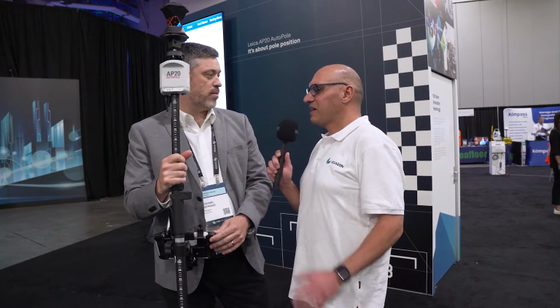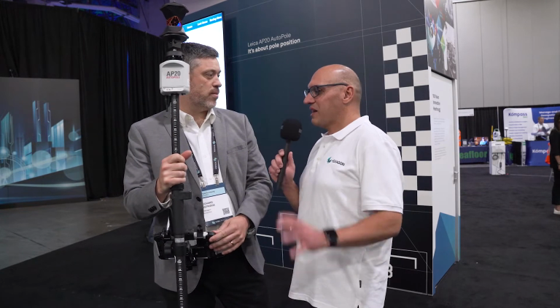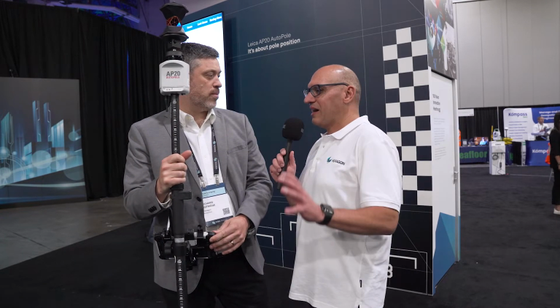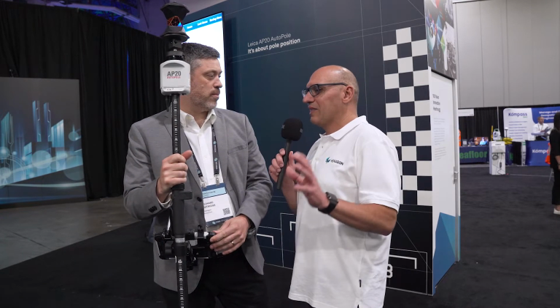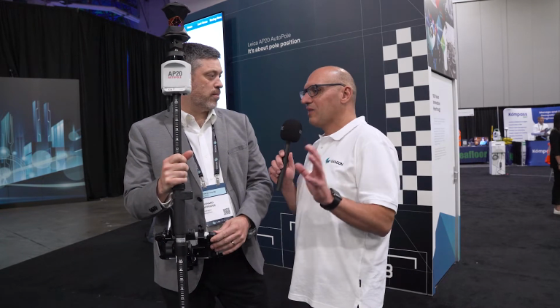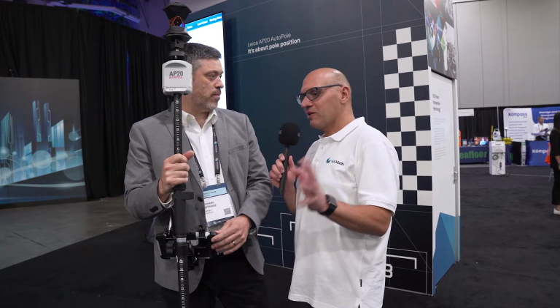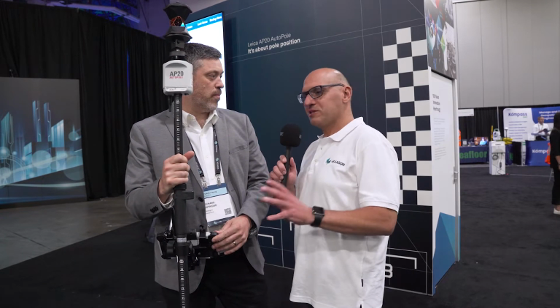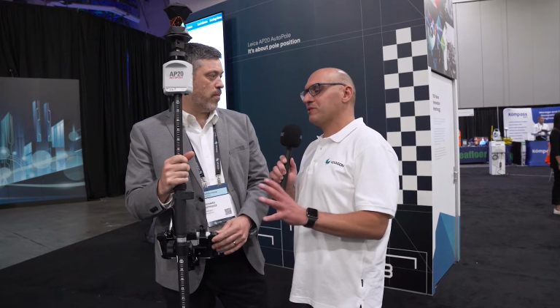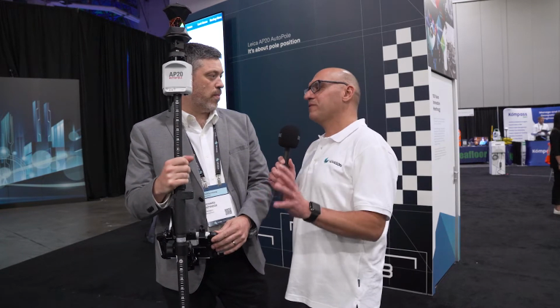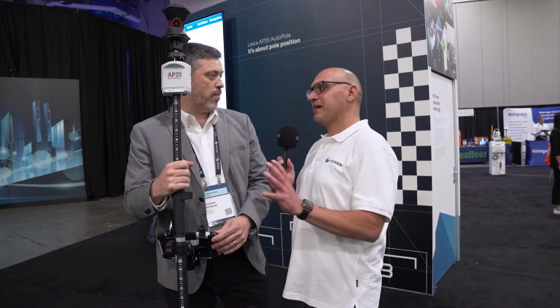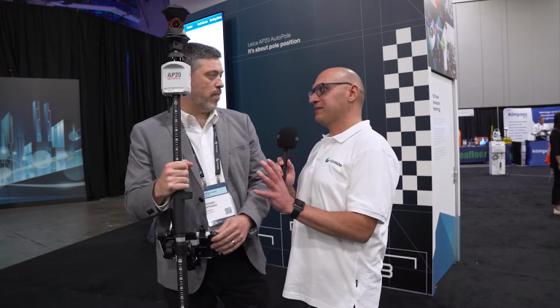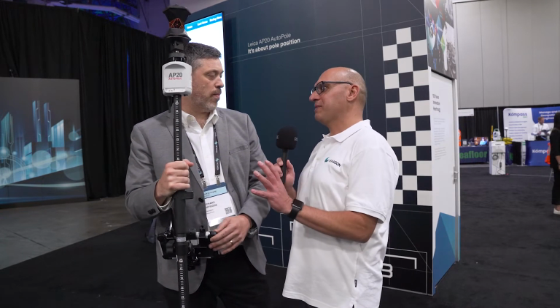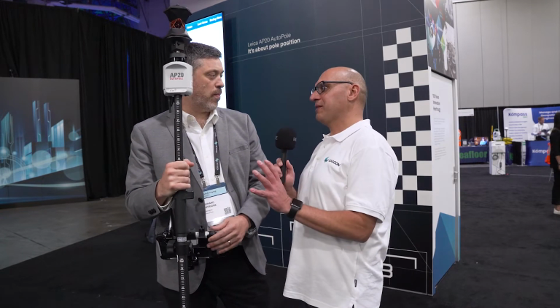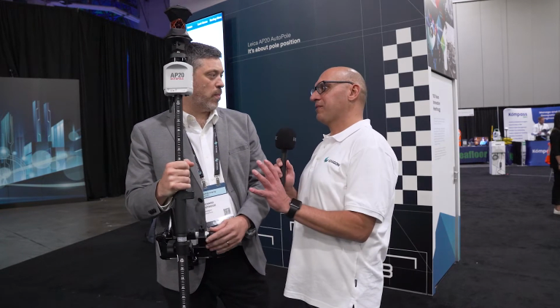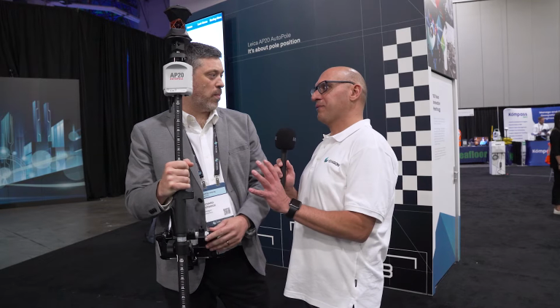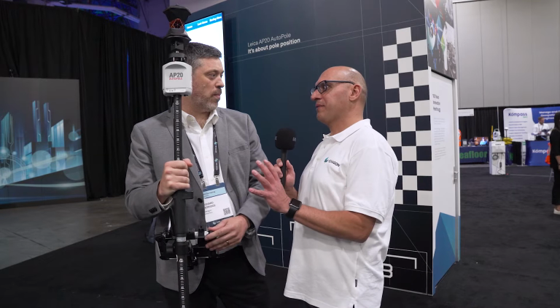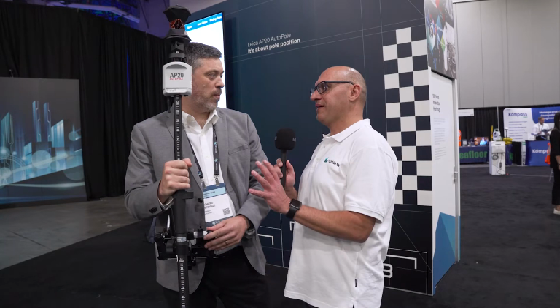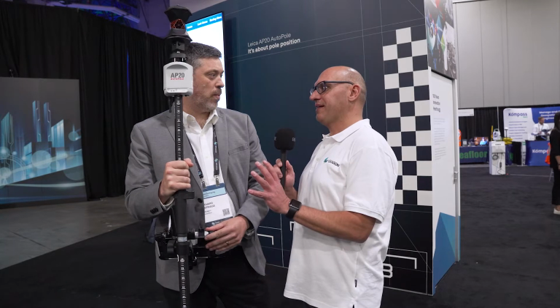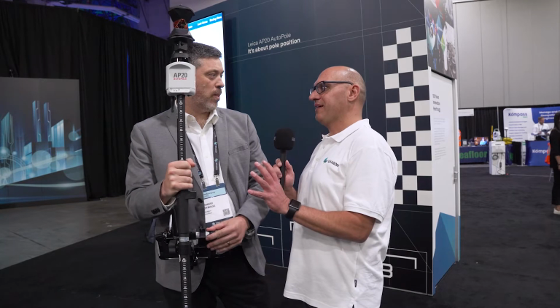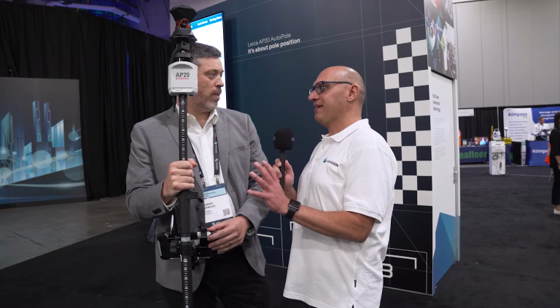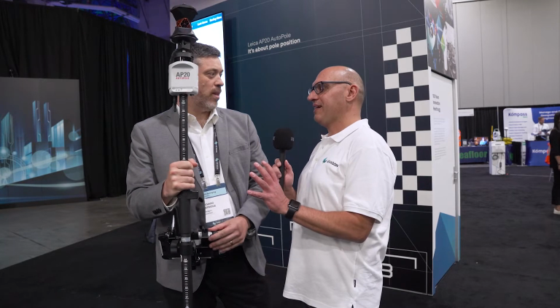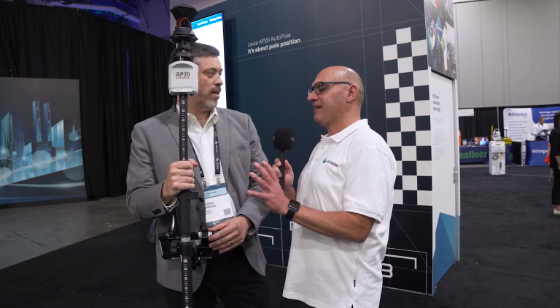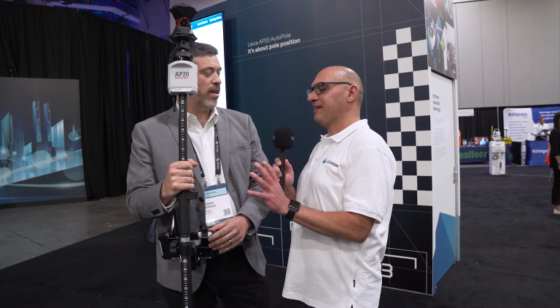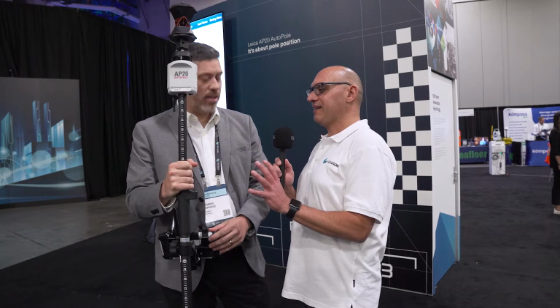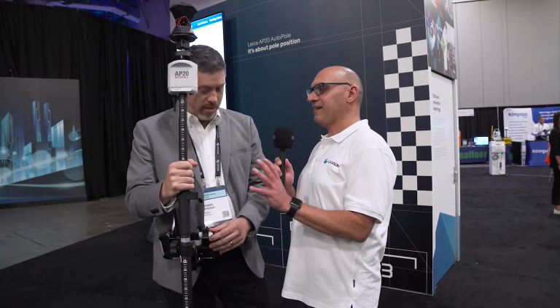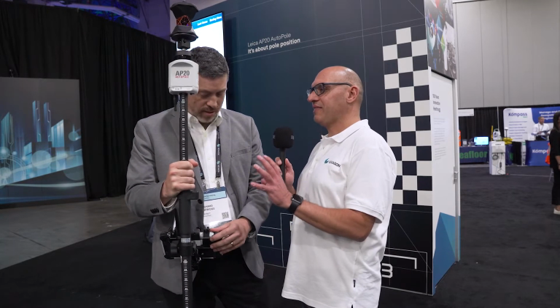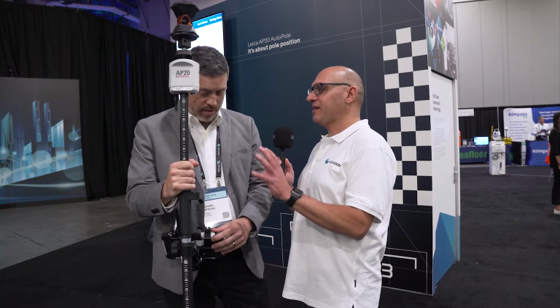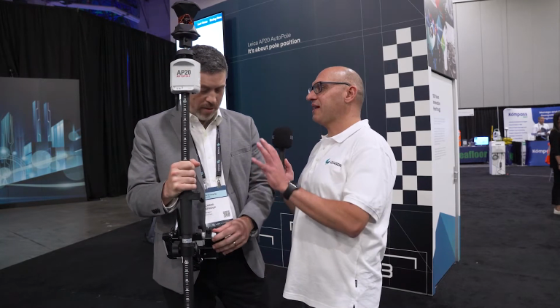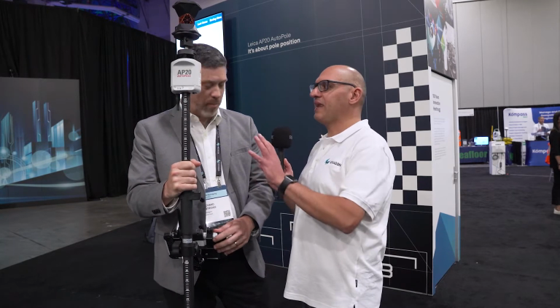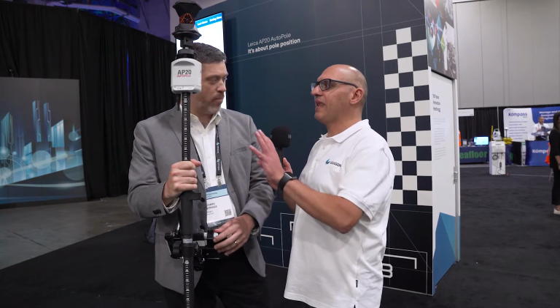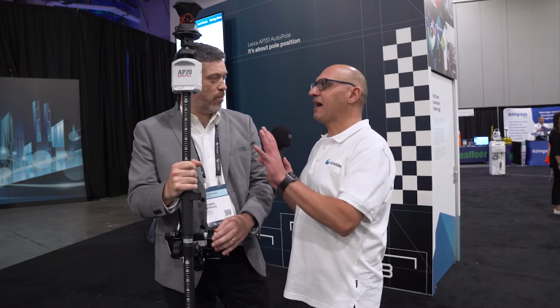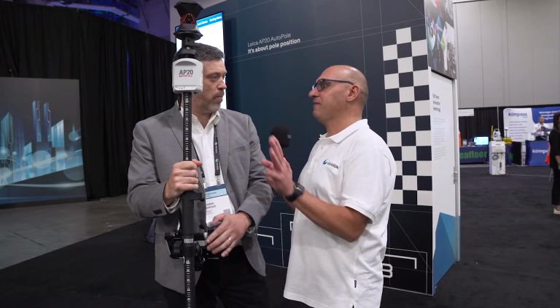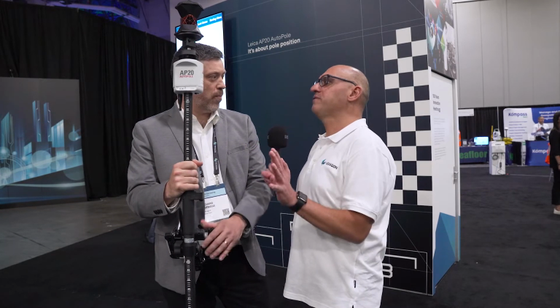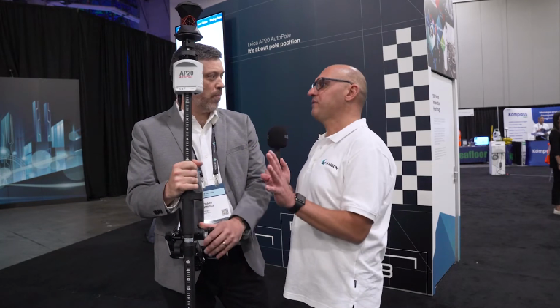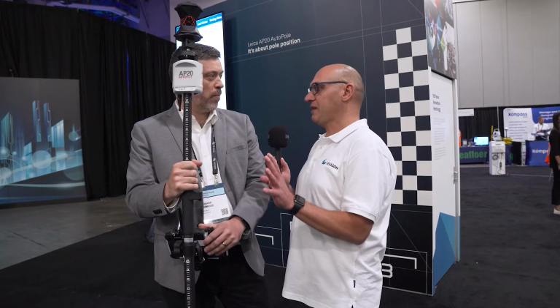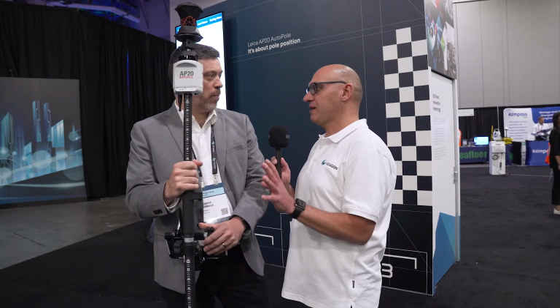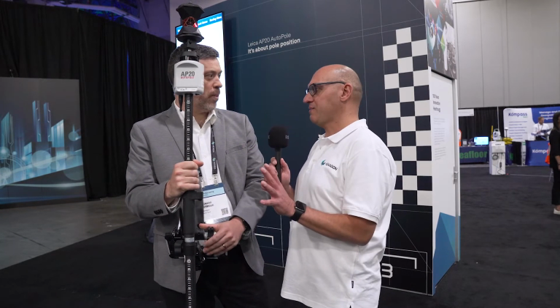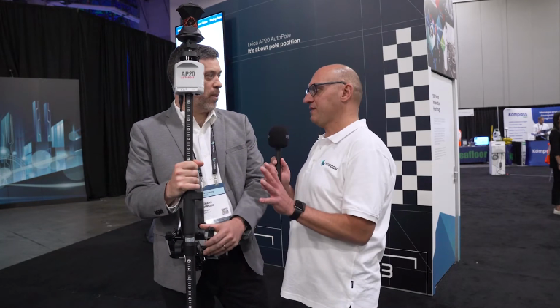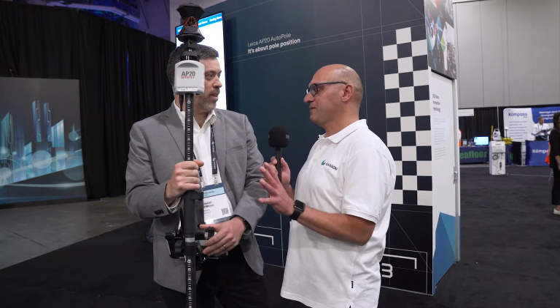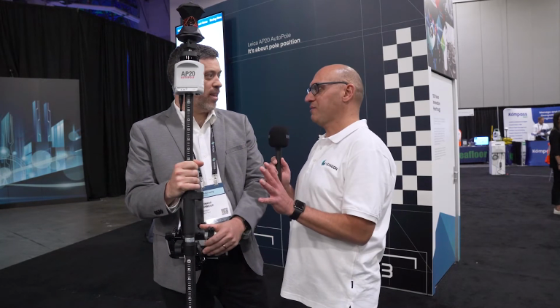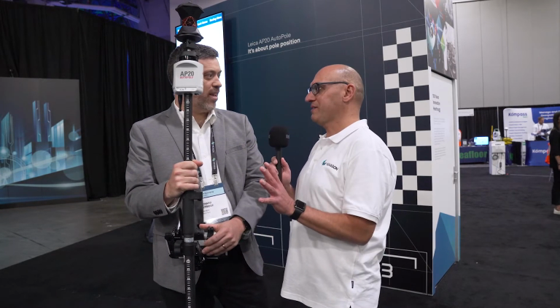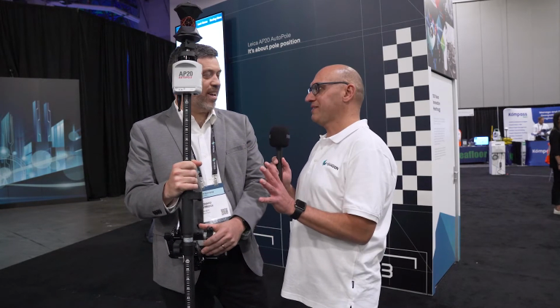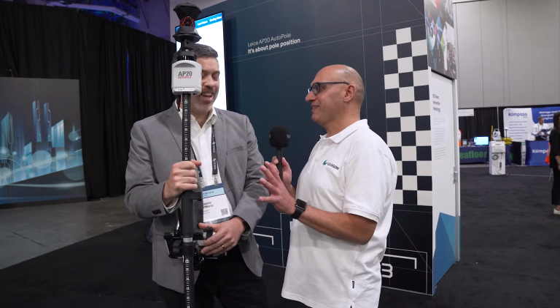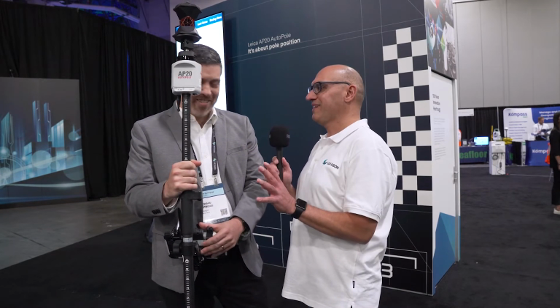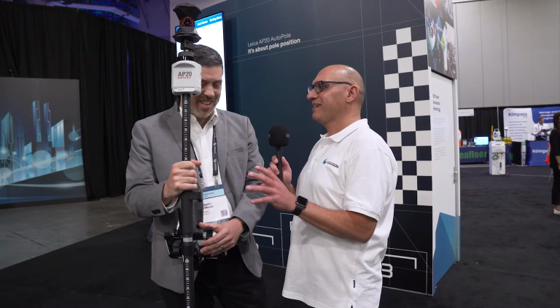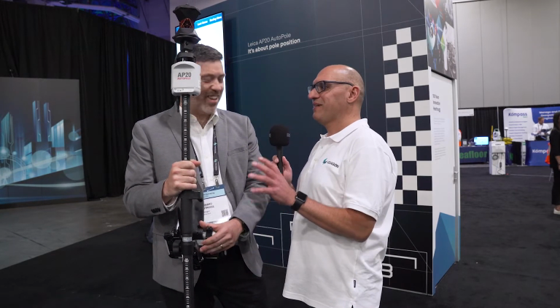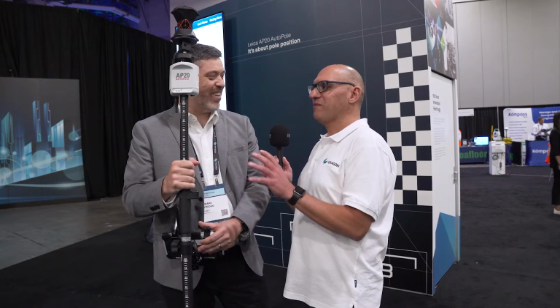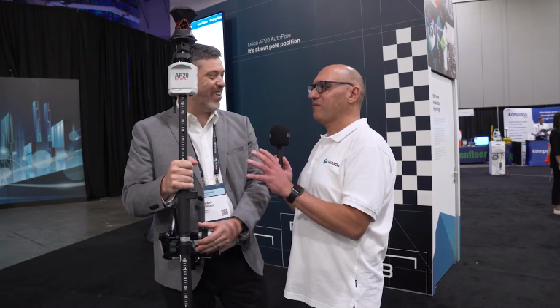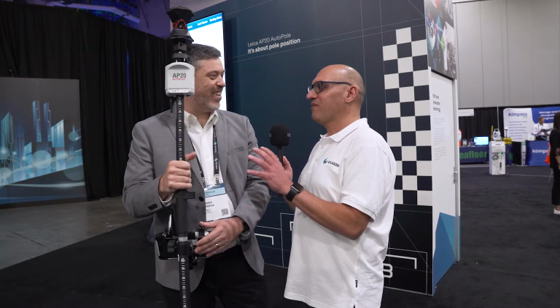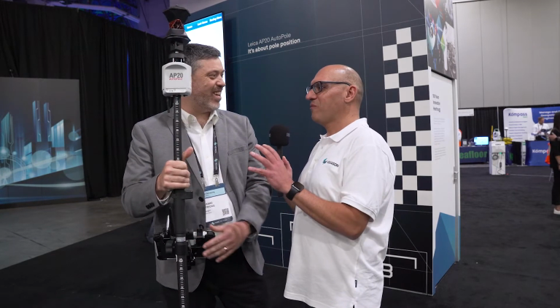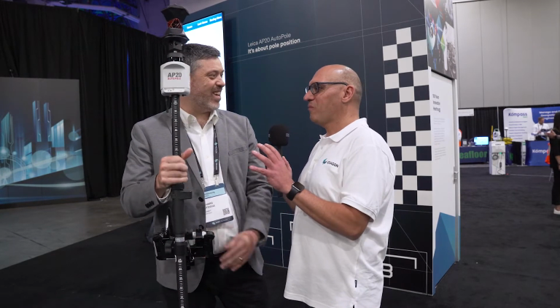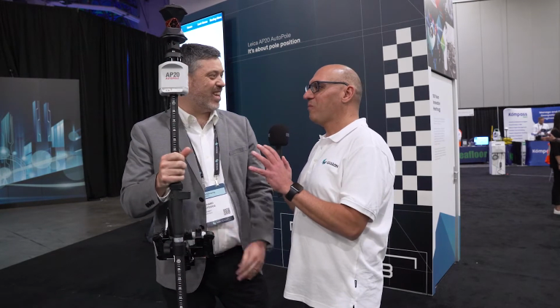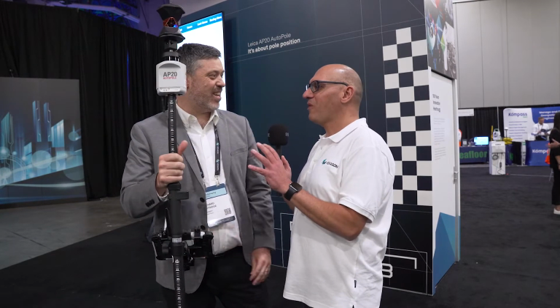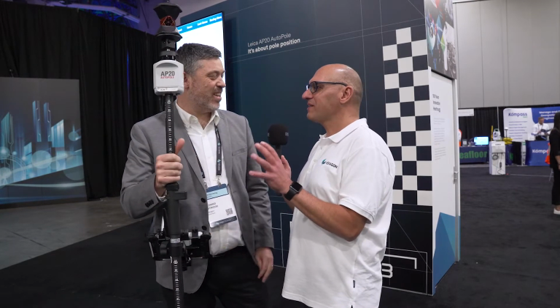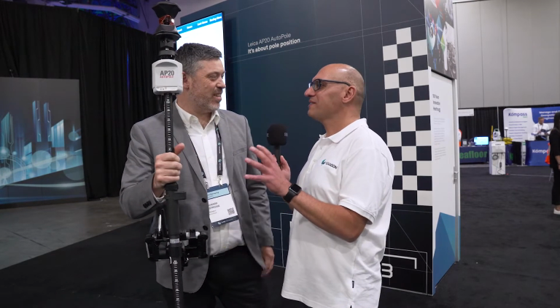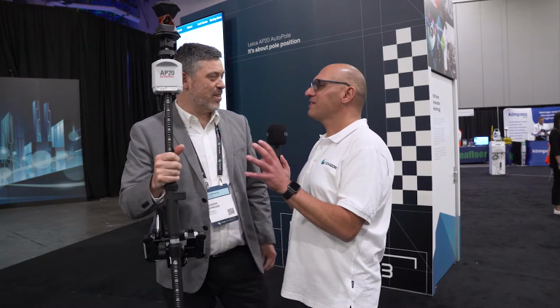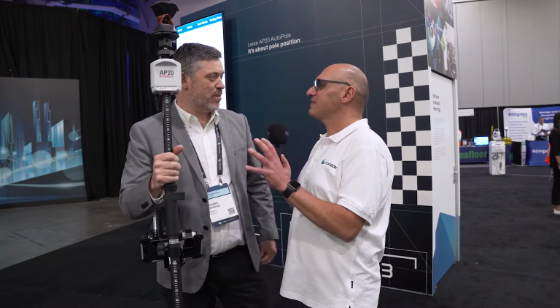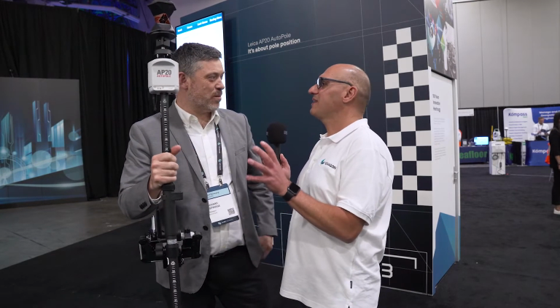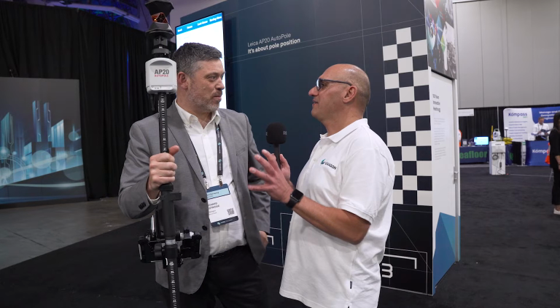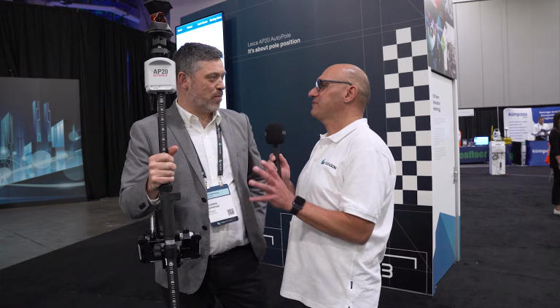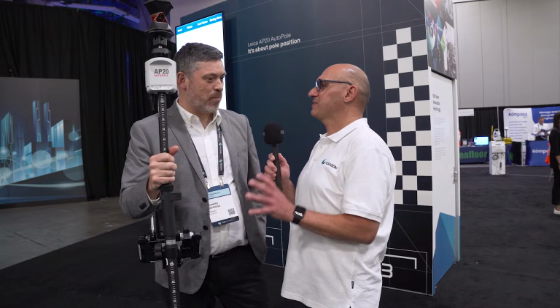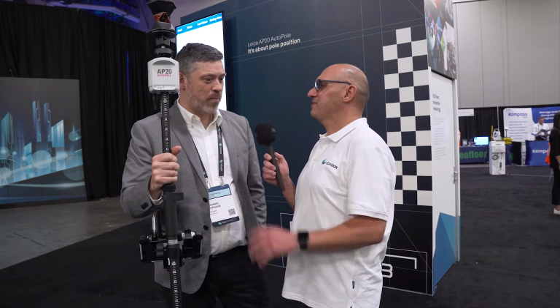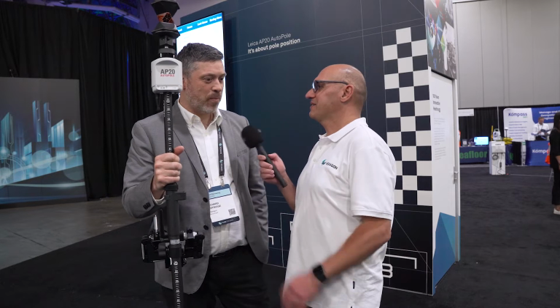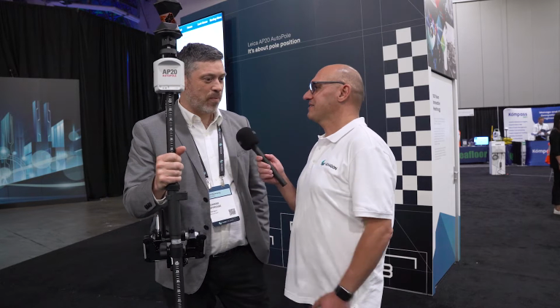A lot of surveyors have been through here and they love the AP20. Yeah, they really do. Why do you think they love it so much?